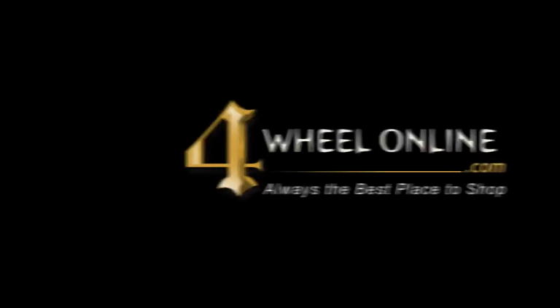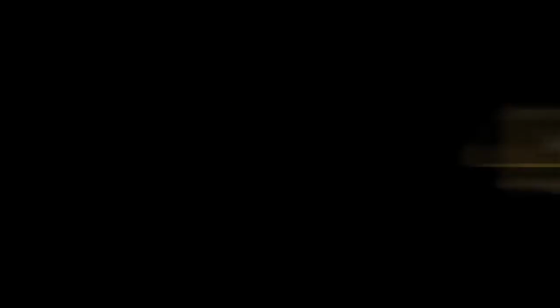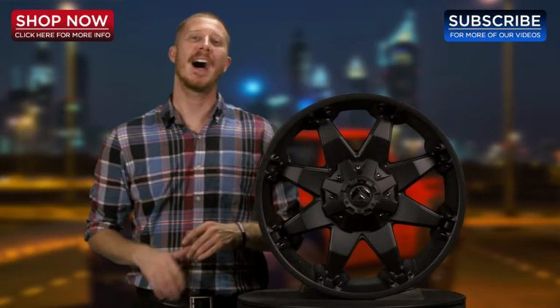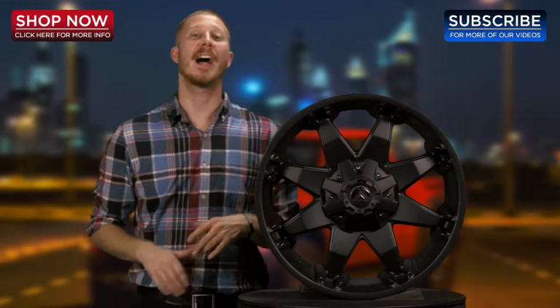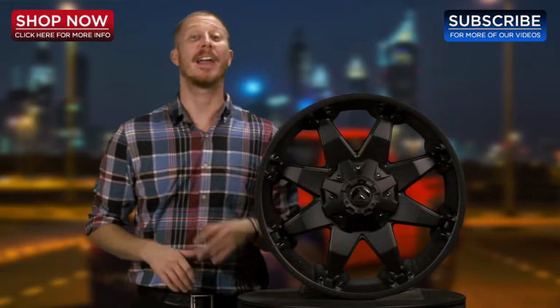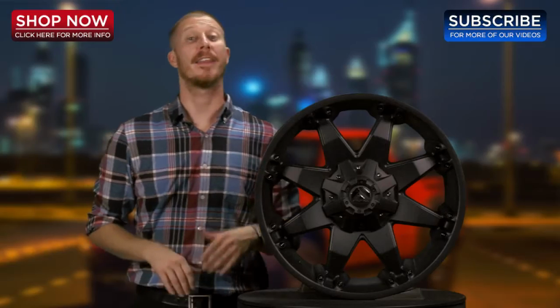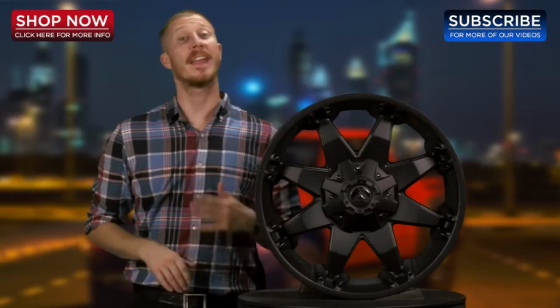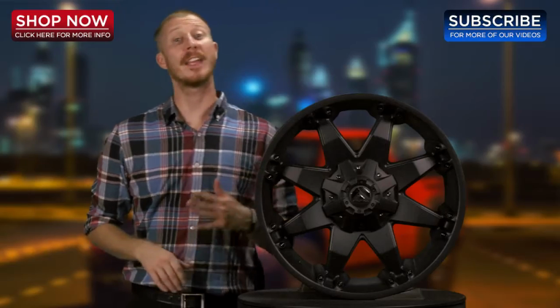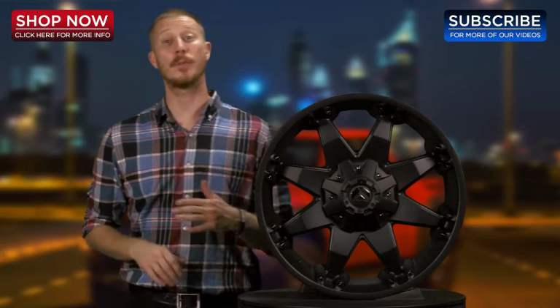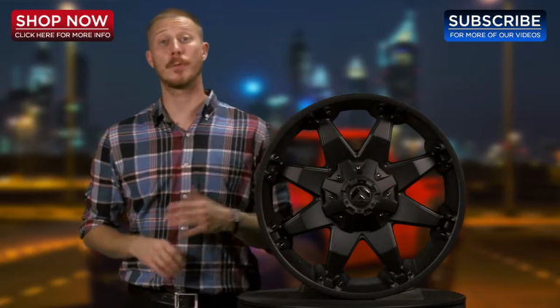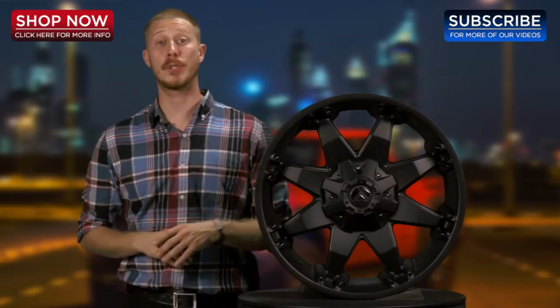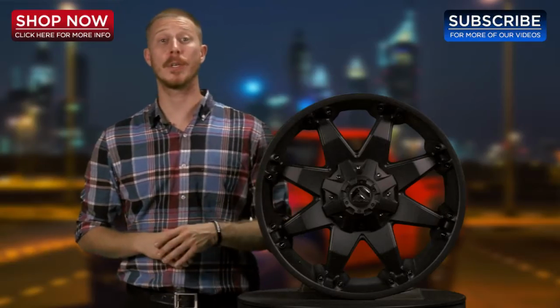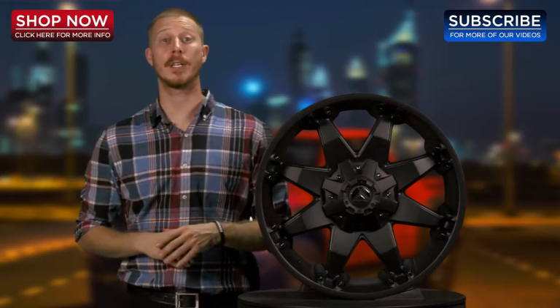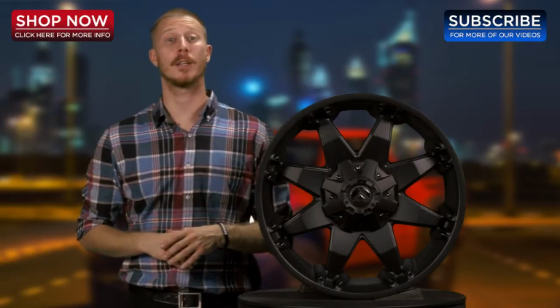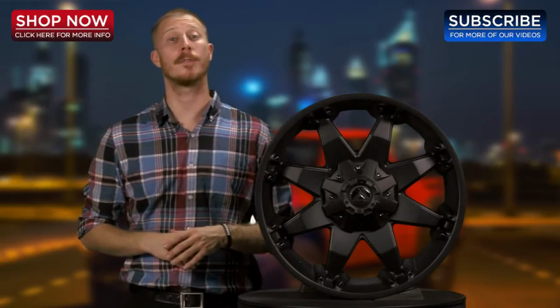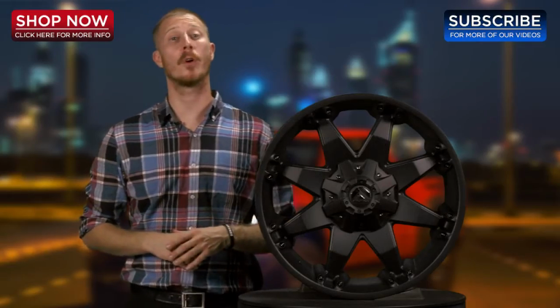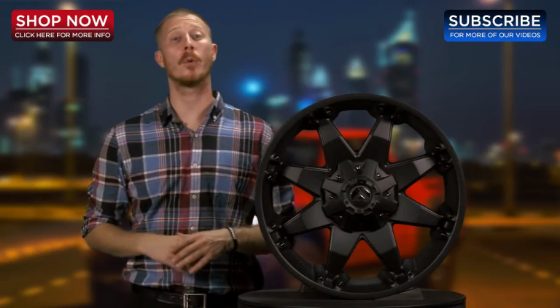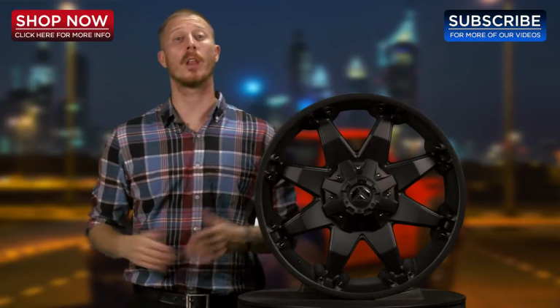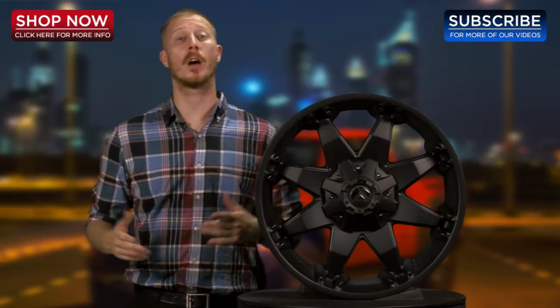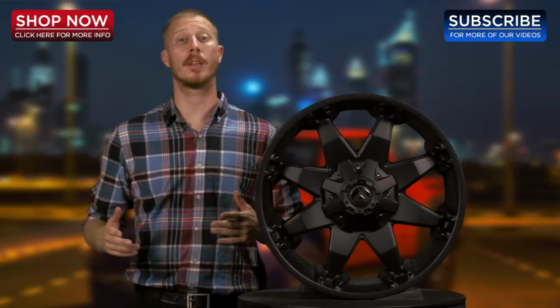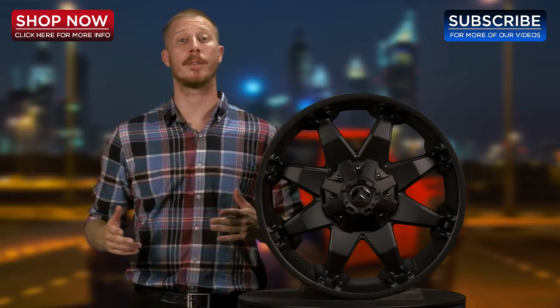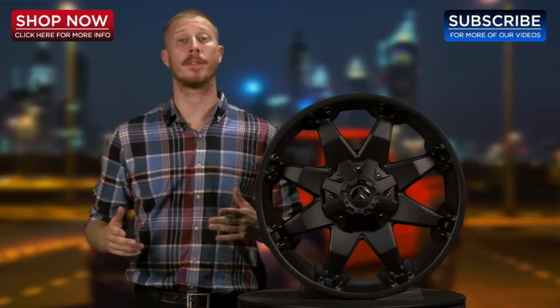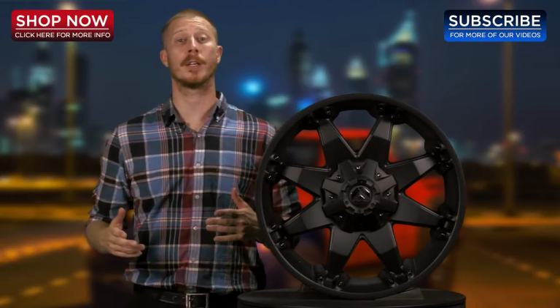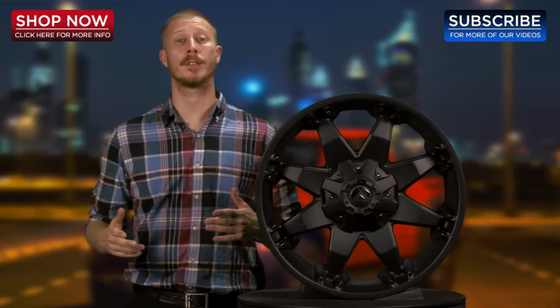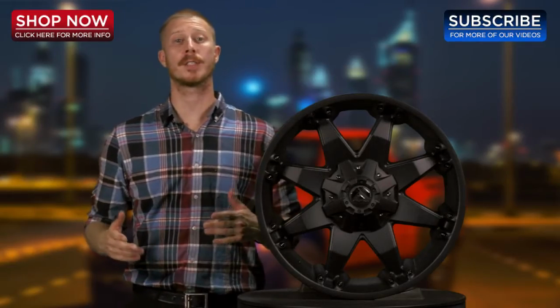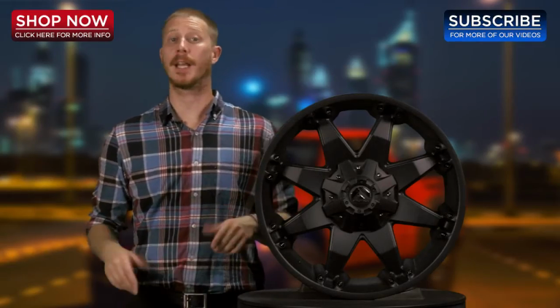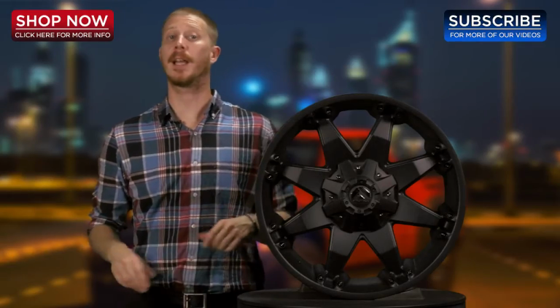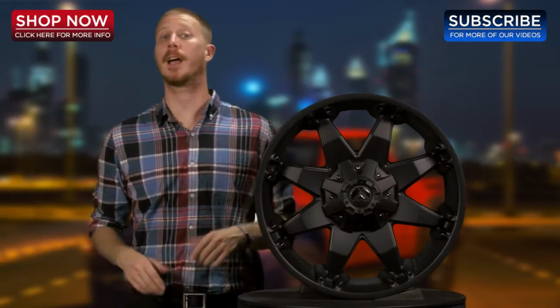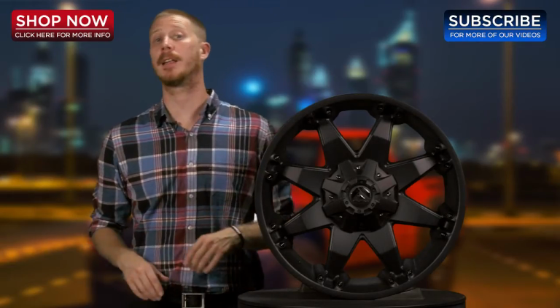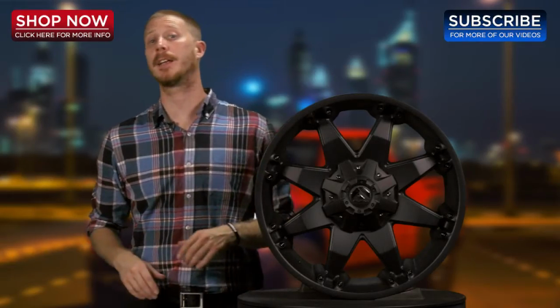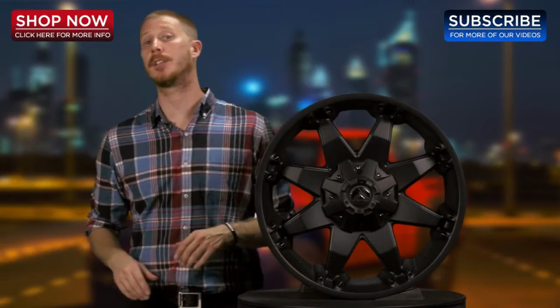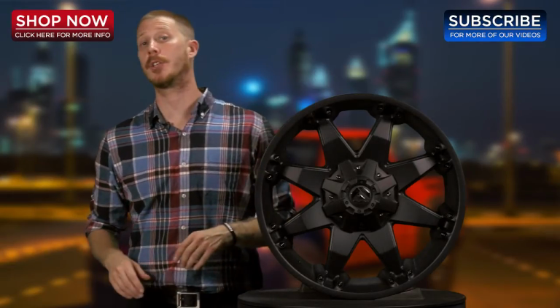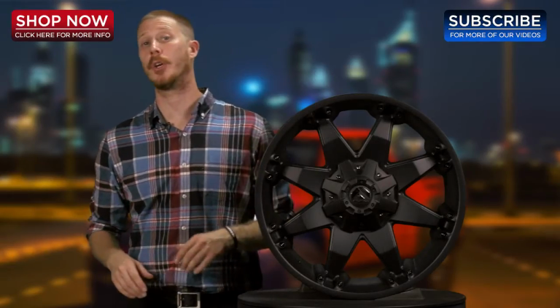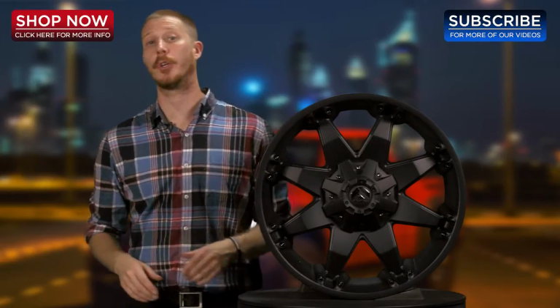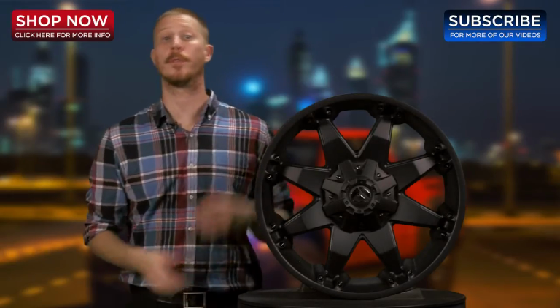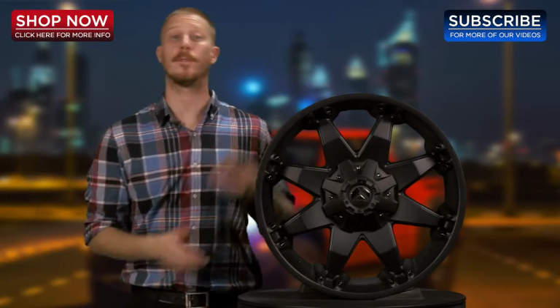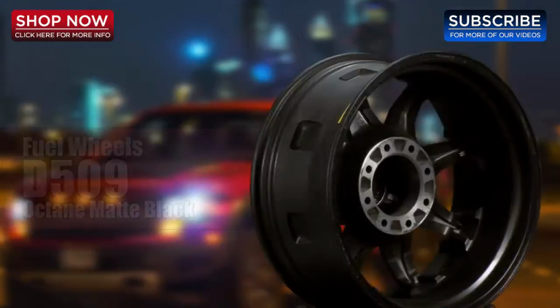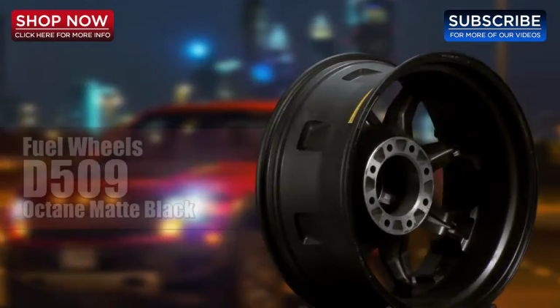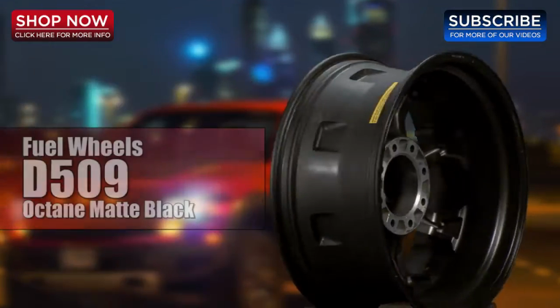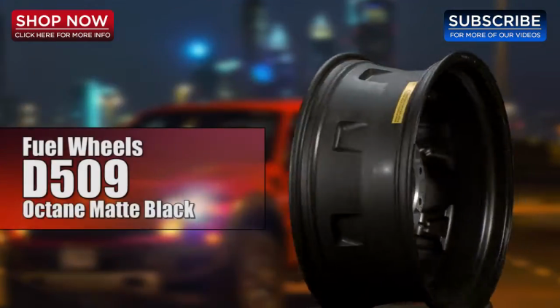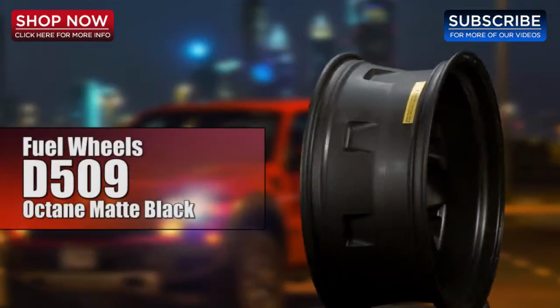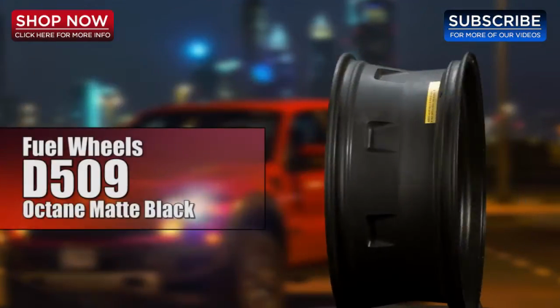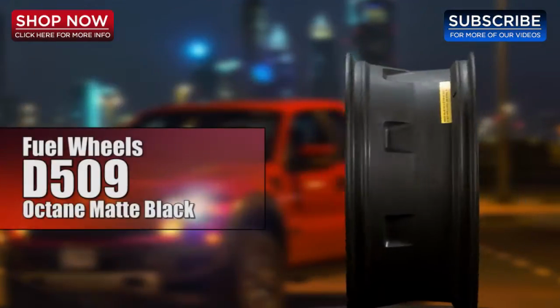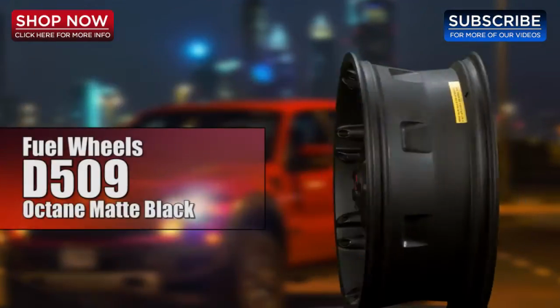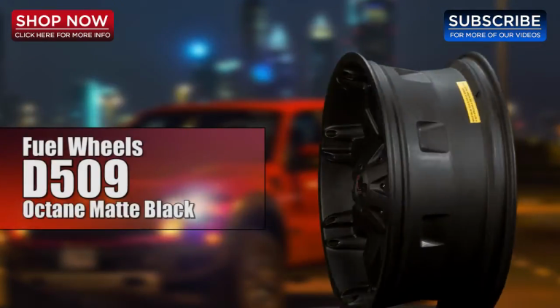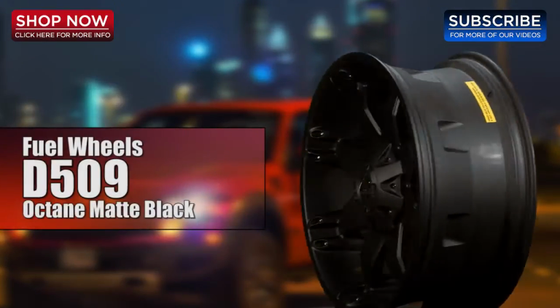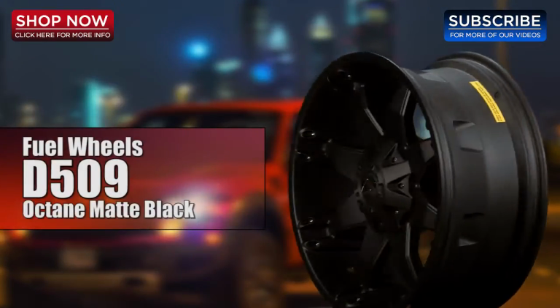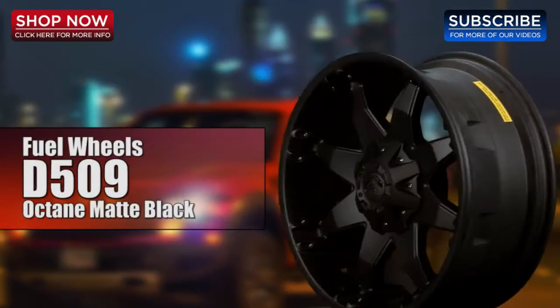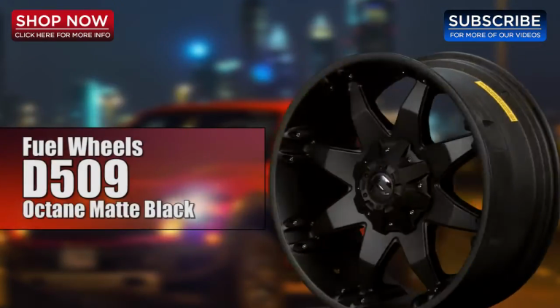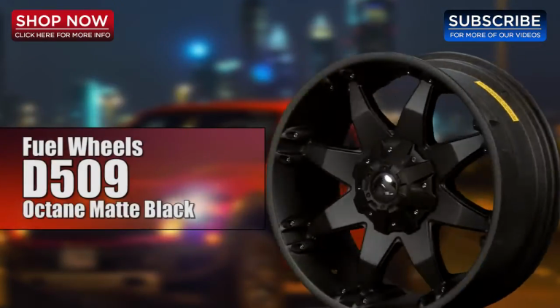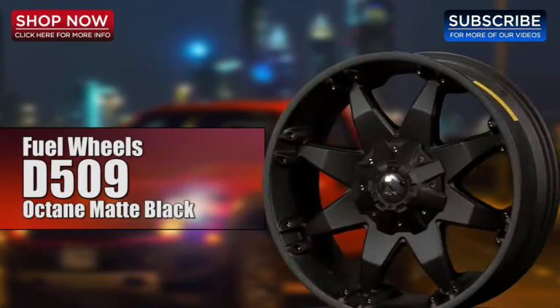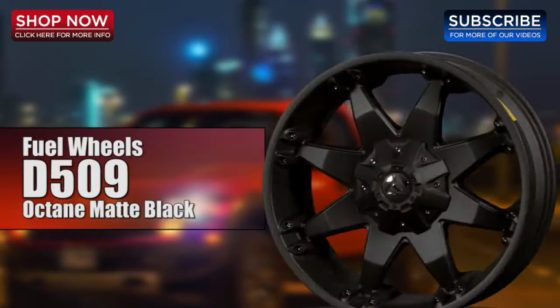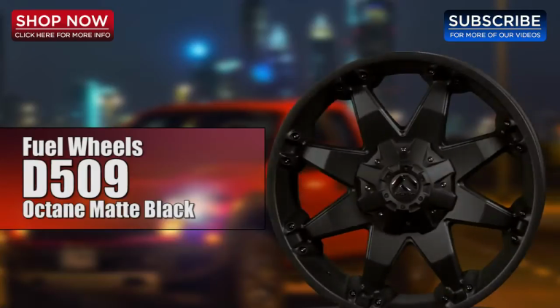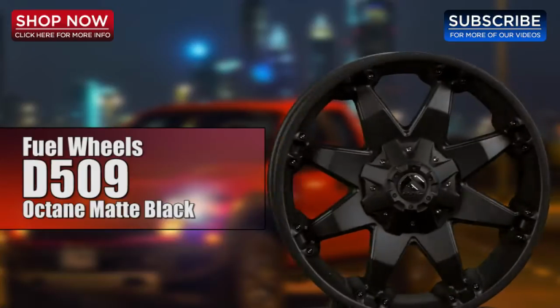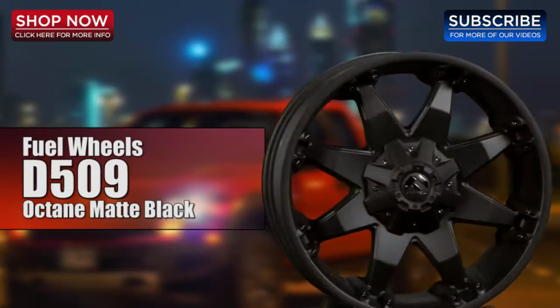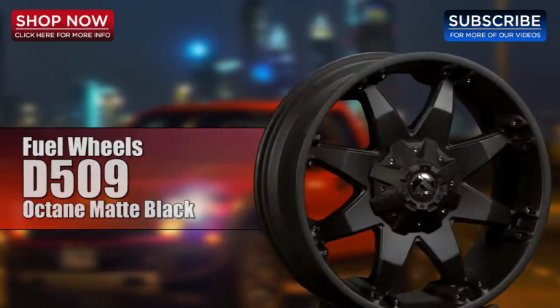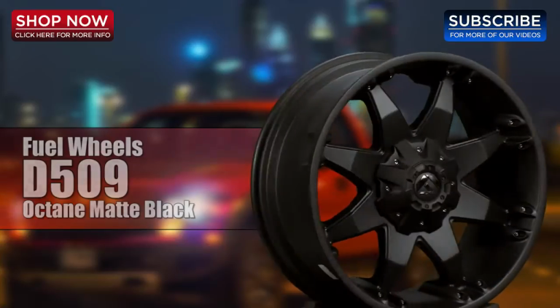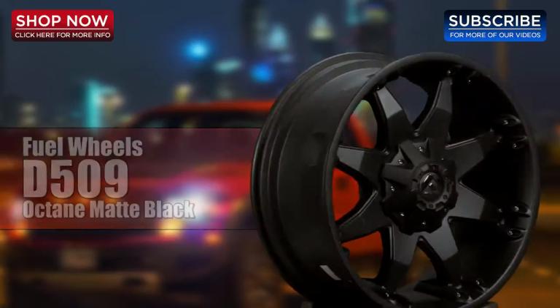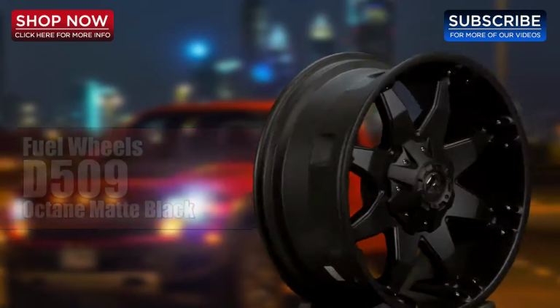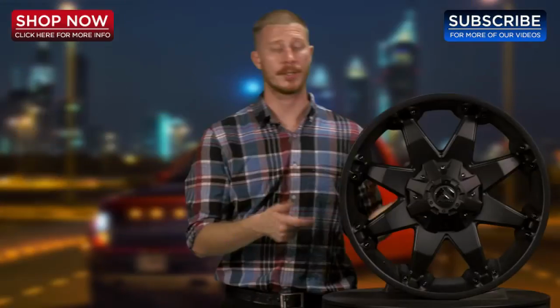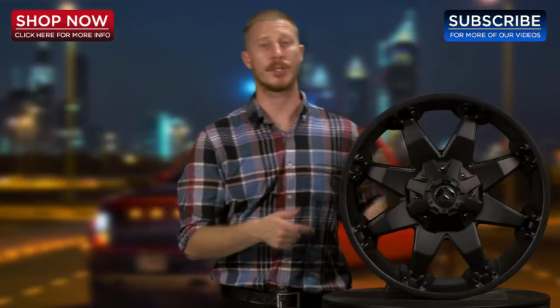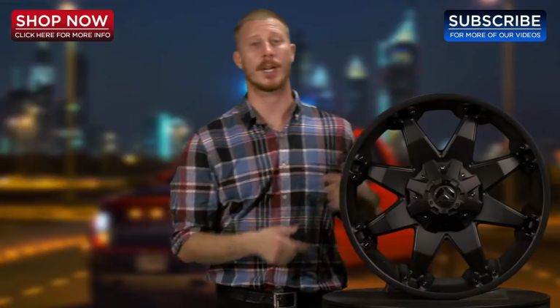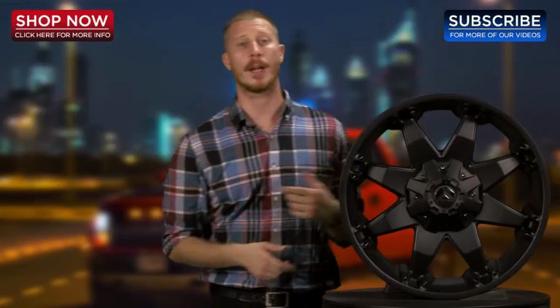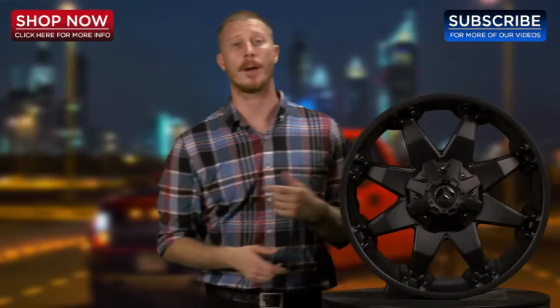Hi, thank you for tuning in to 4WheelOnline videos. Today I'd like to show you the Fuel D509 Octane Wheel. Let's check it out.